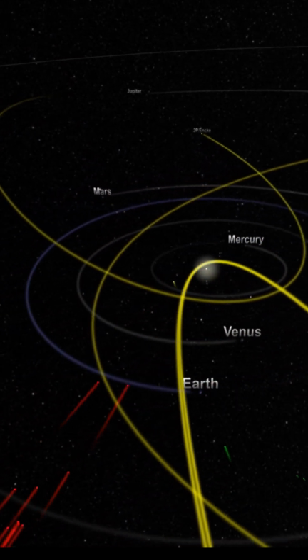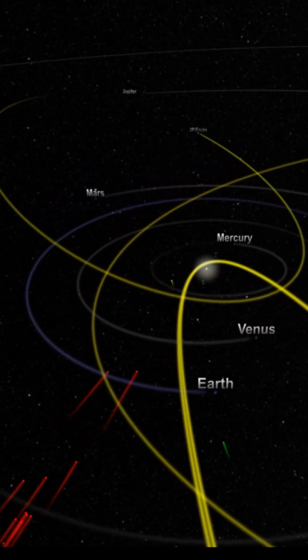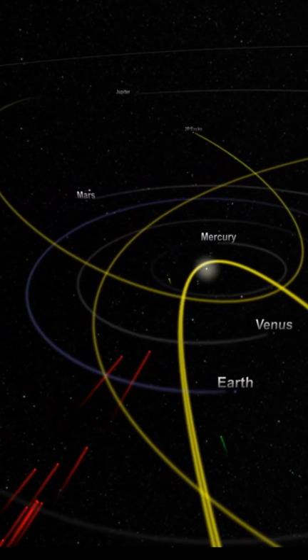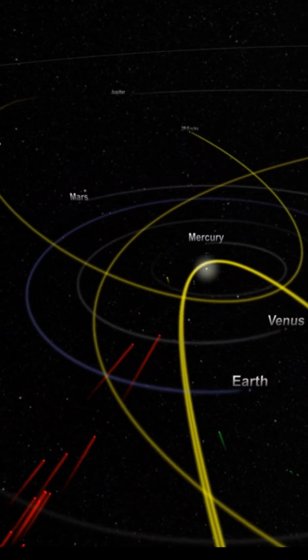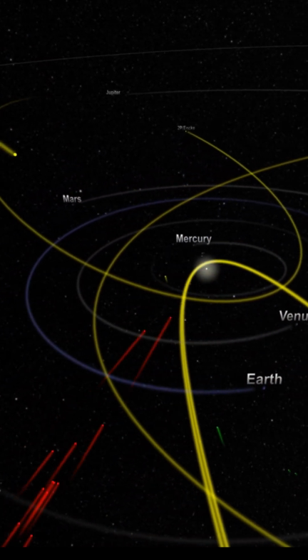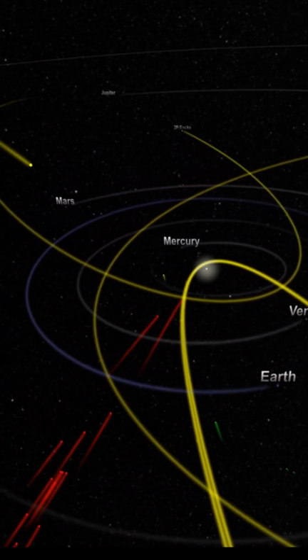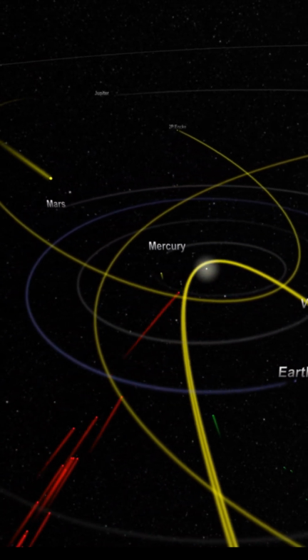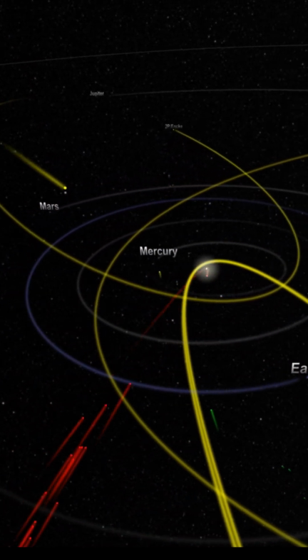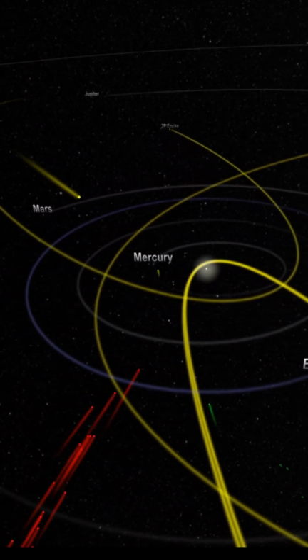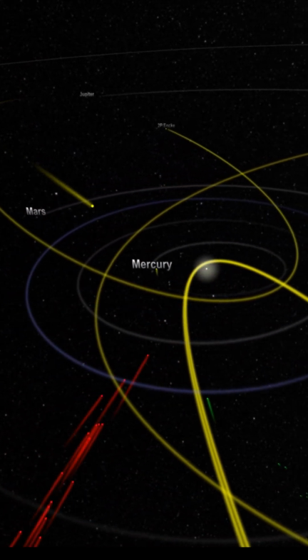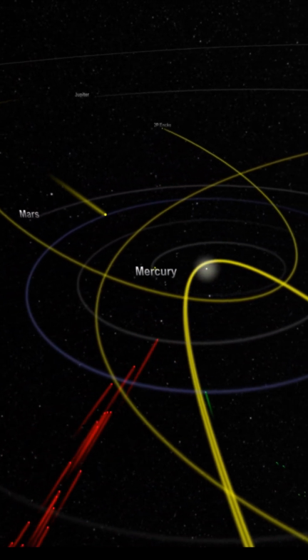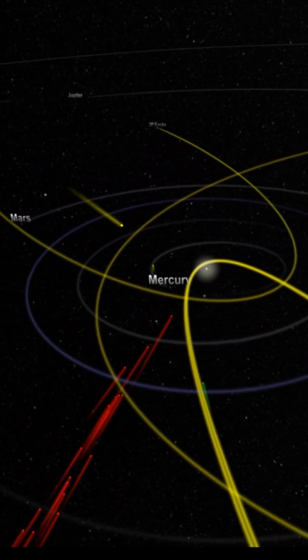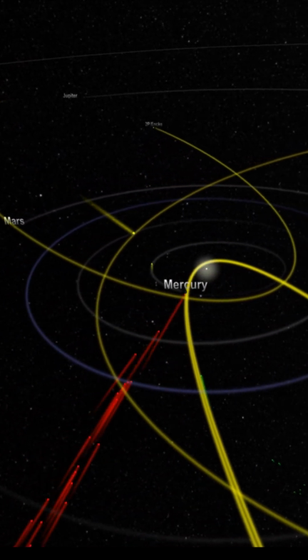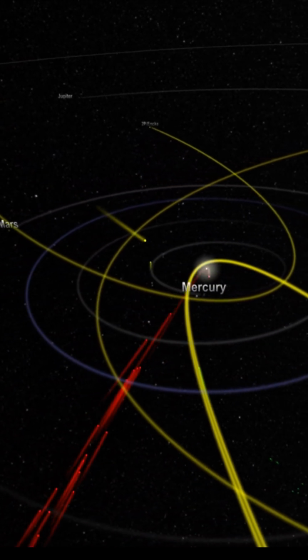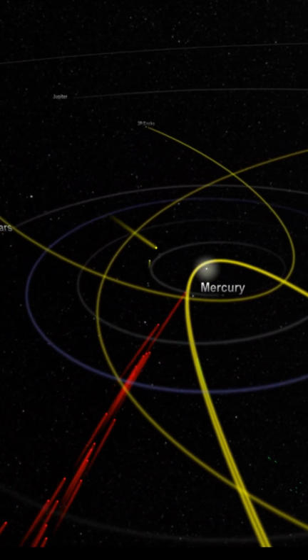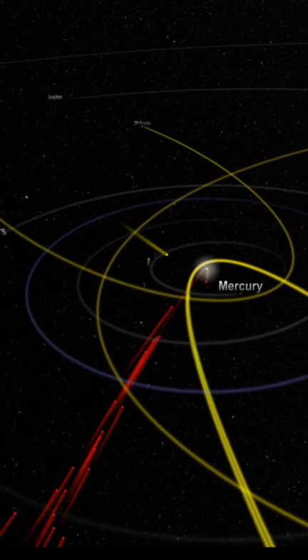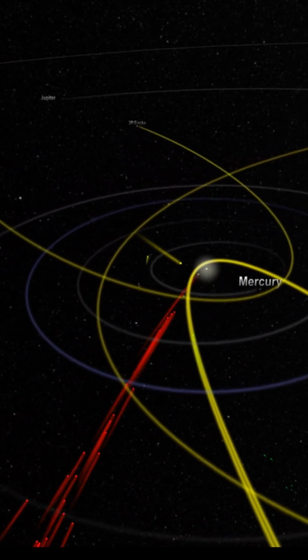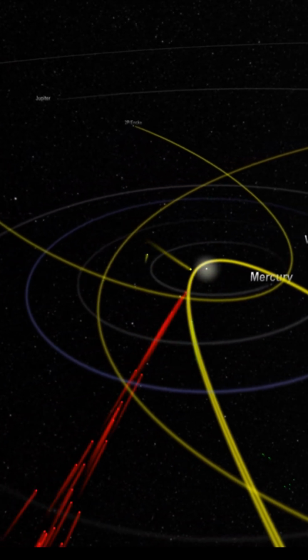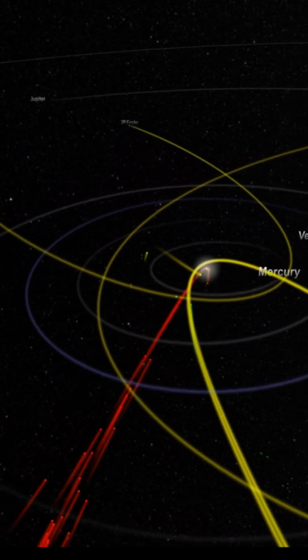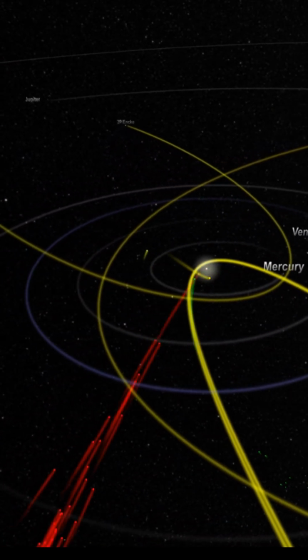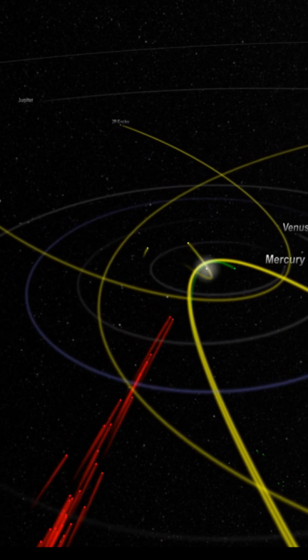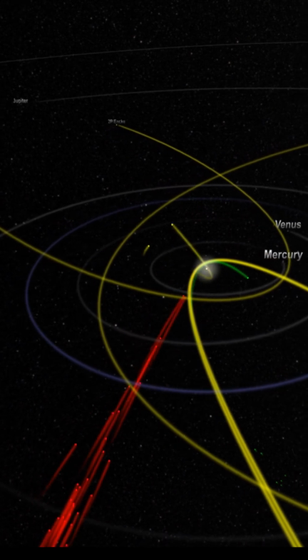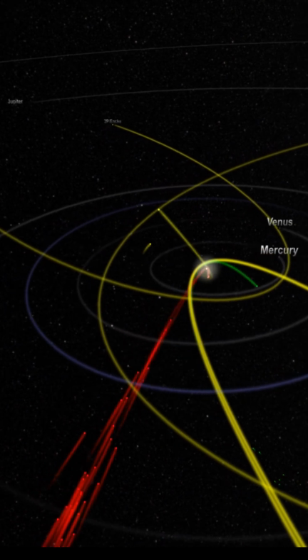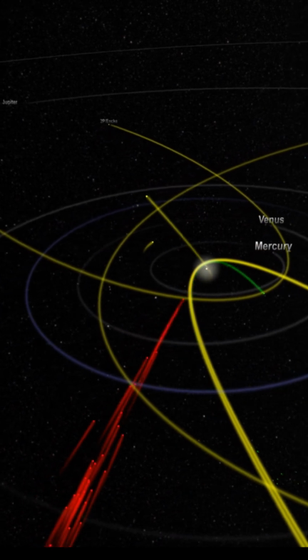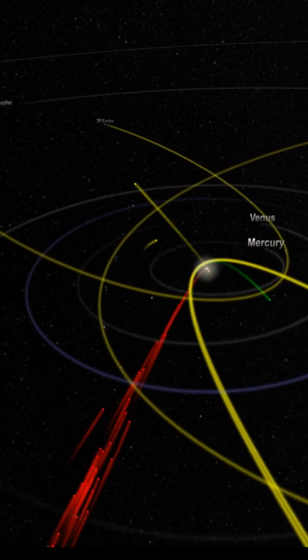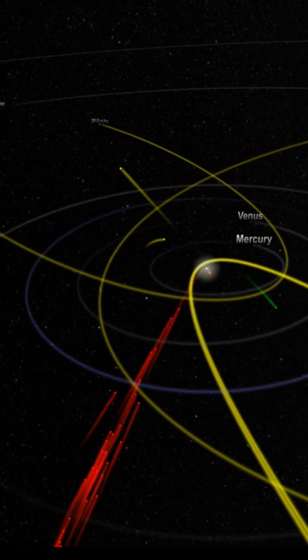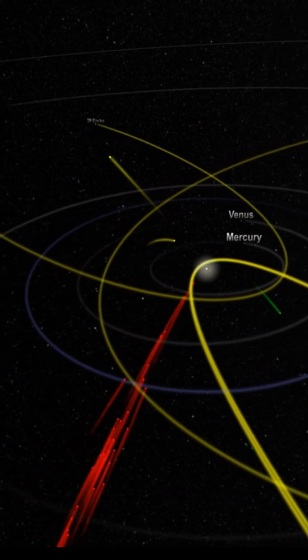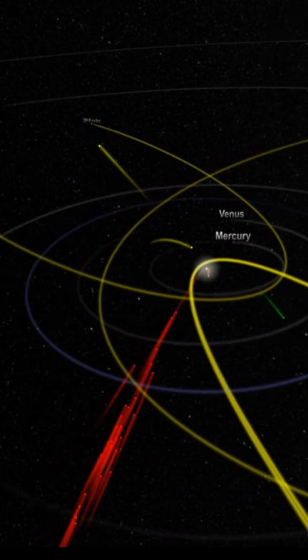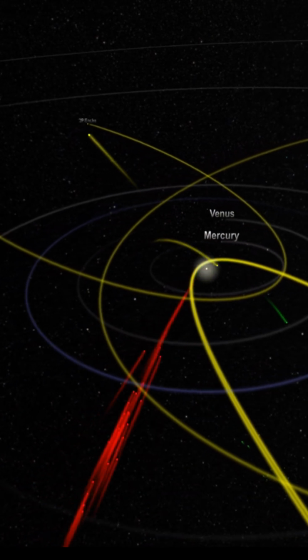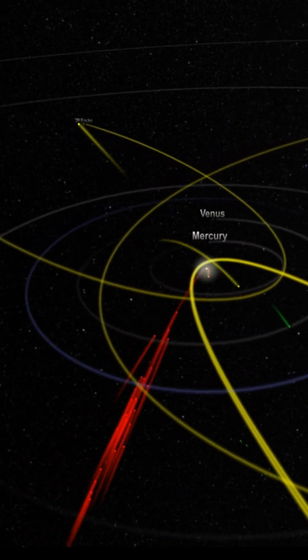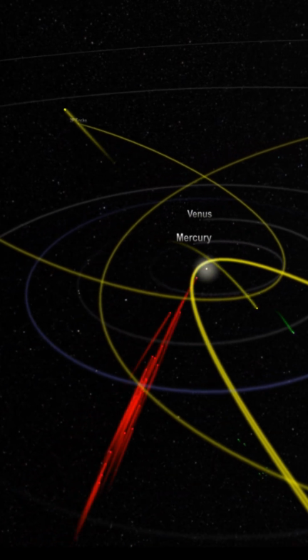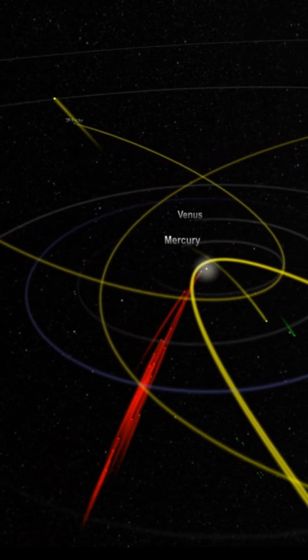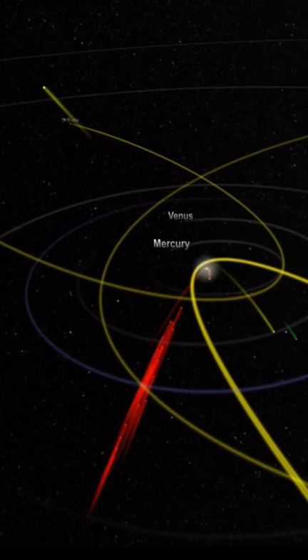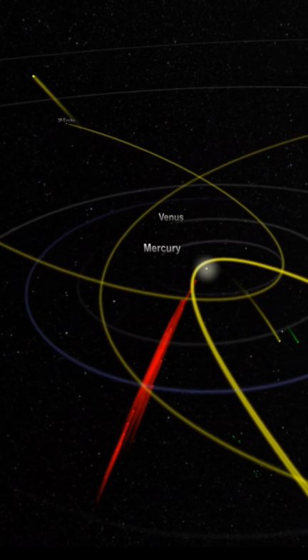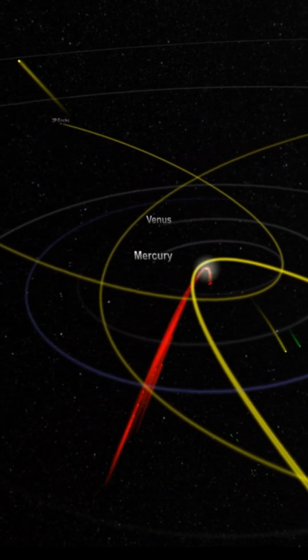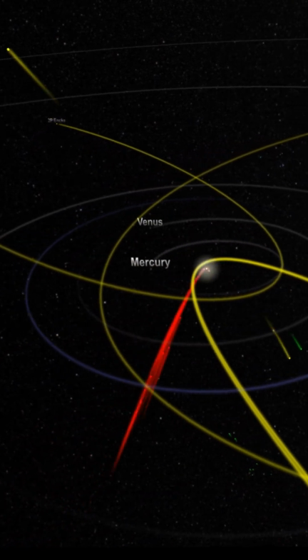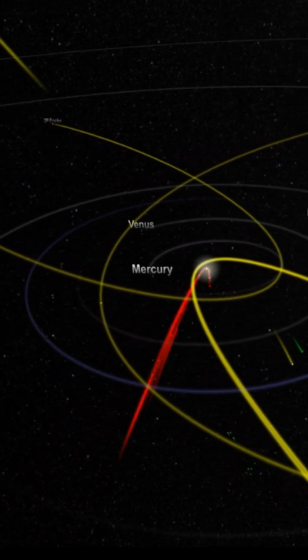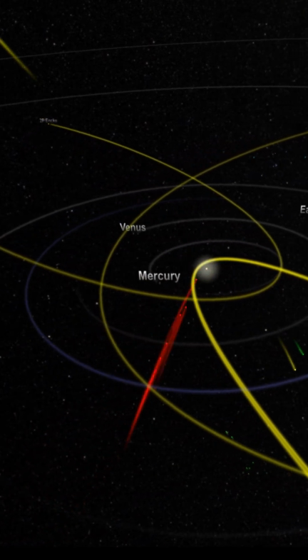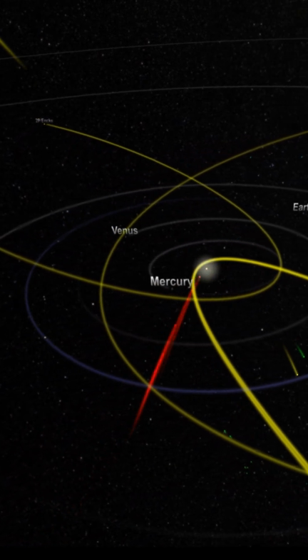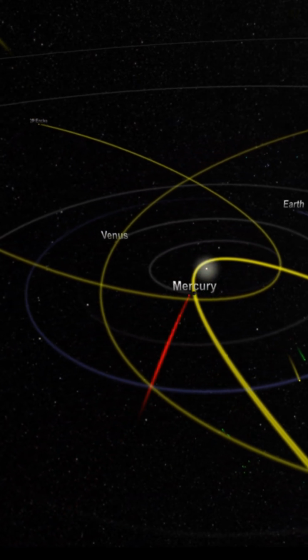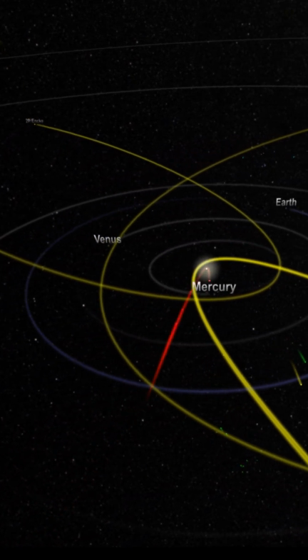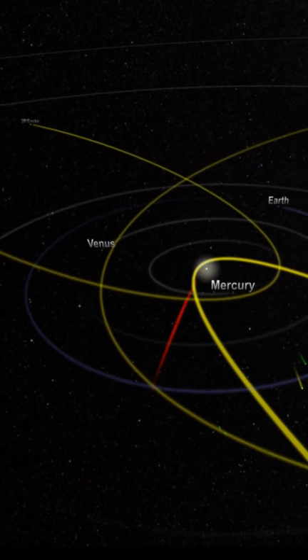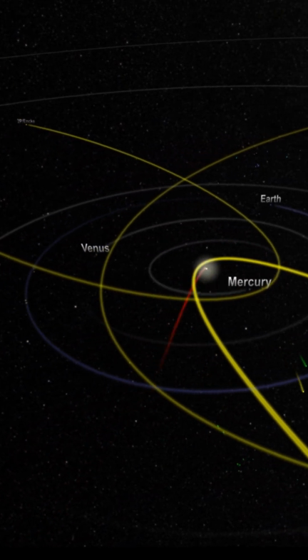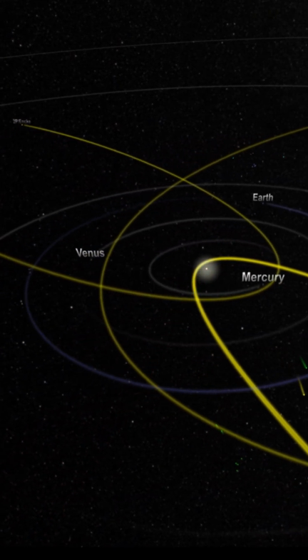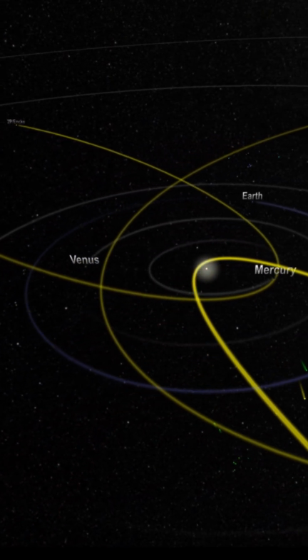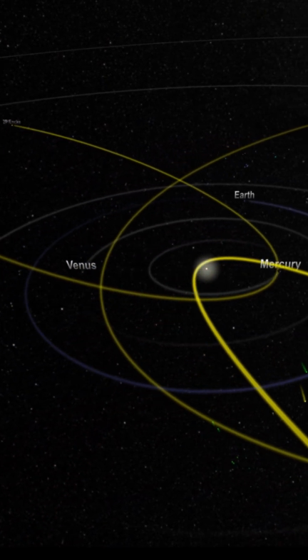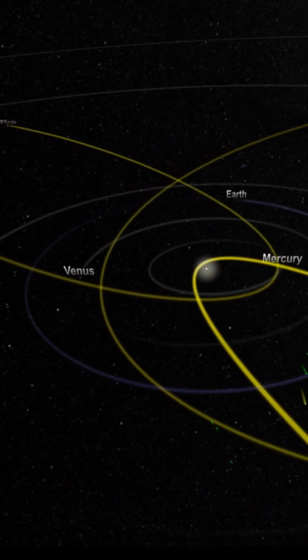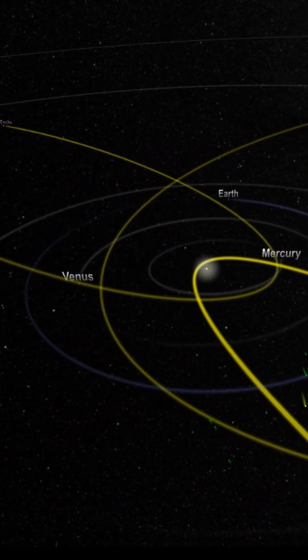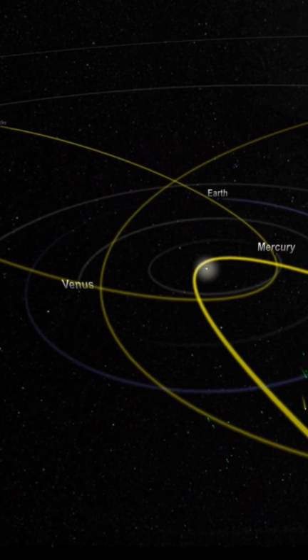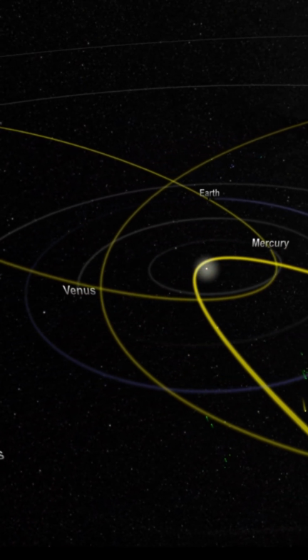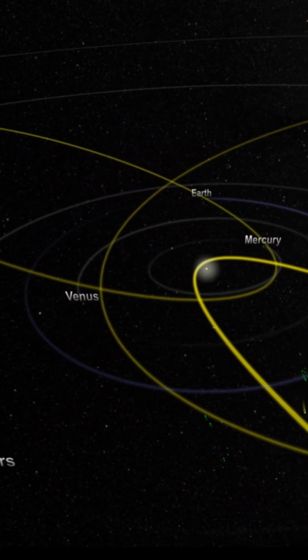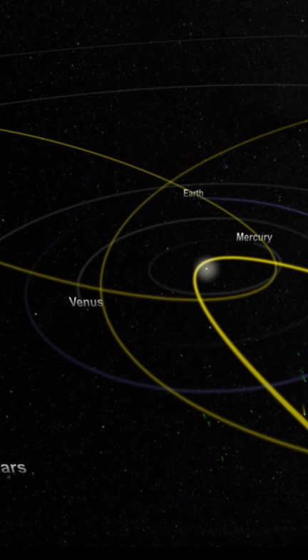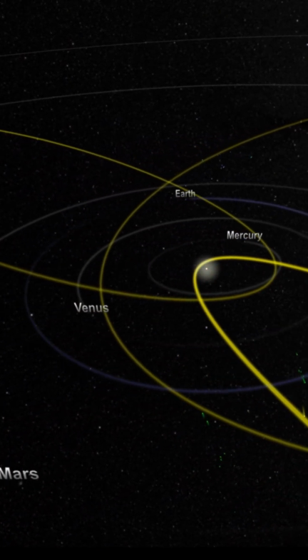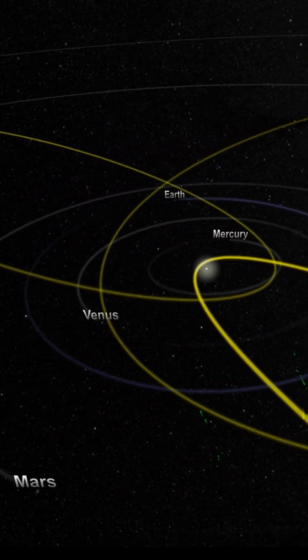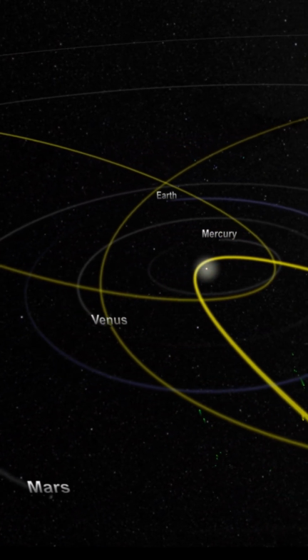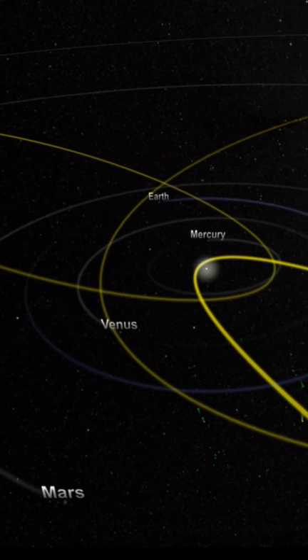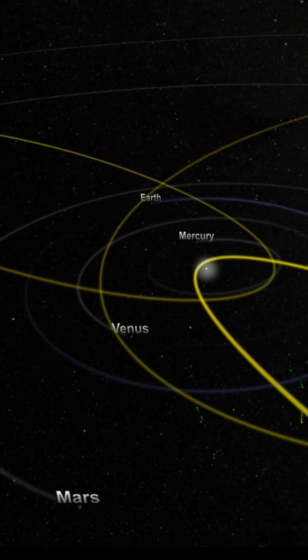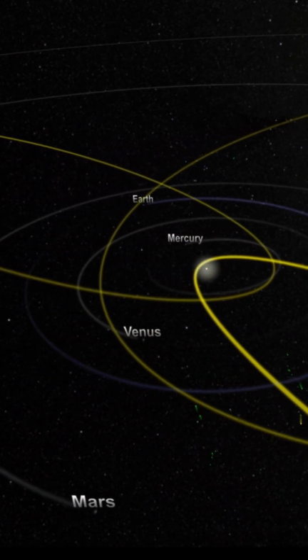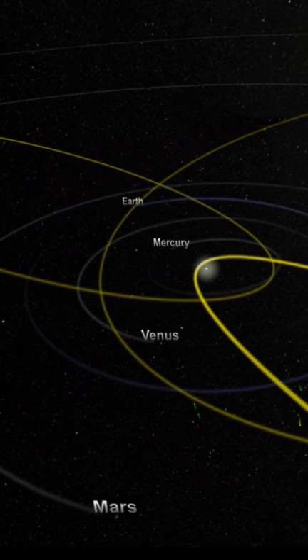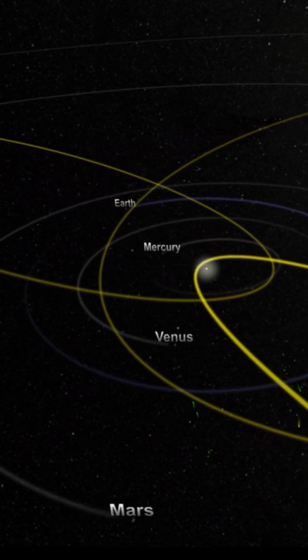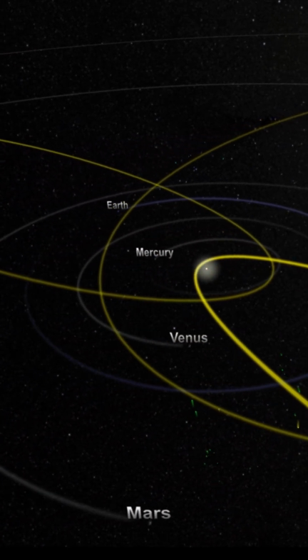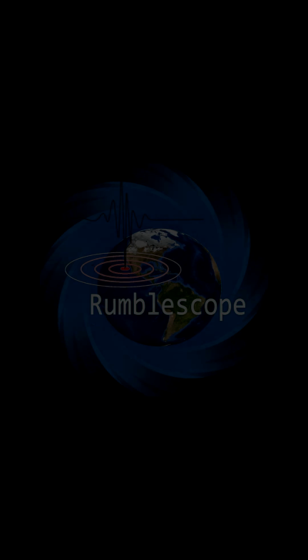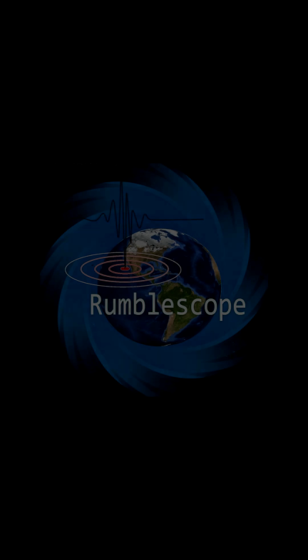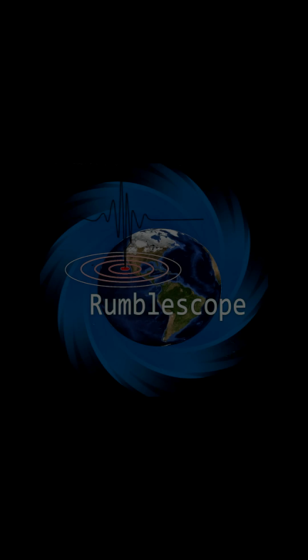Another space update from RumbleScope! Stay tuned for more cosmic wonders! Thanks for watching!